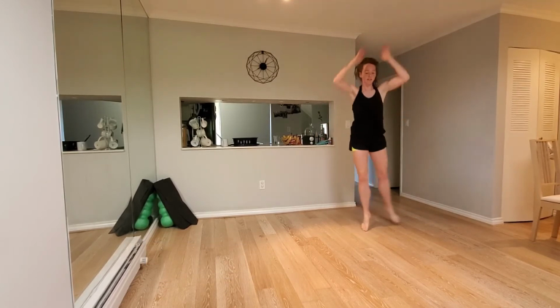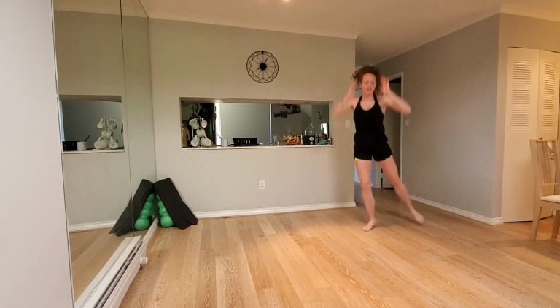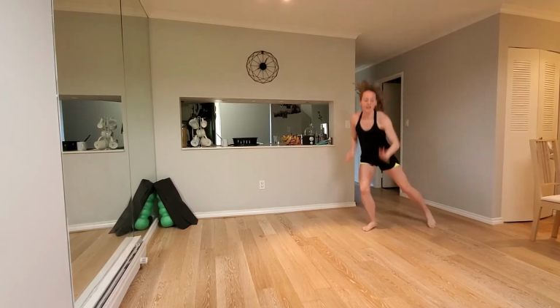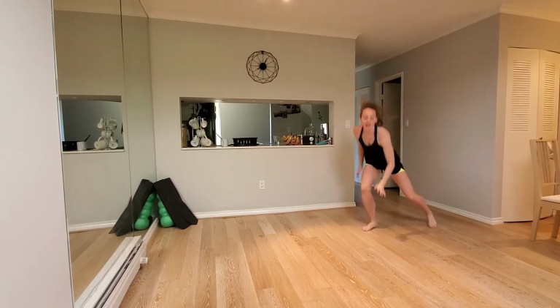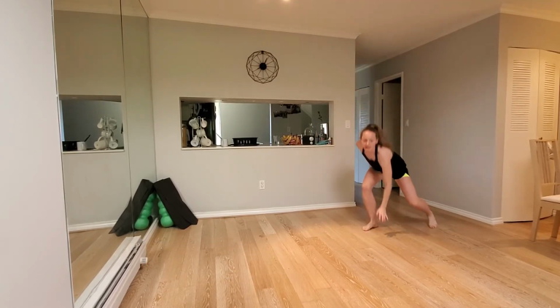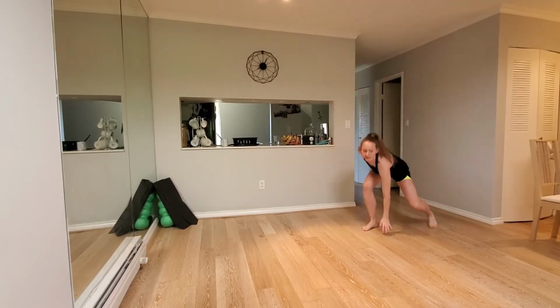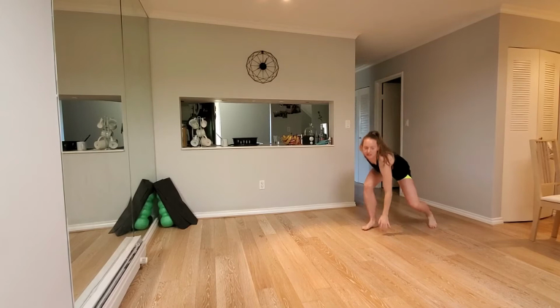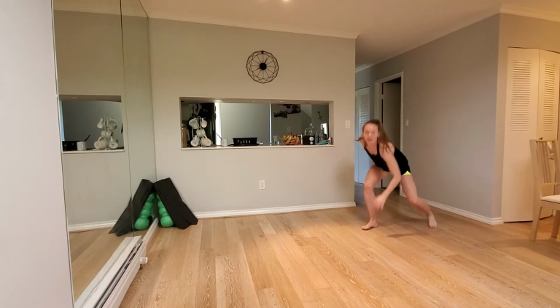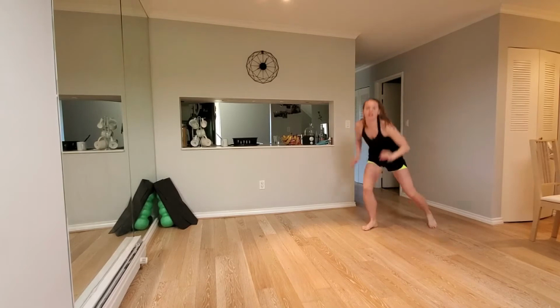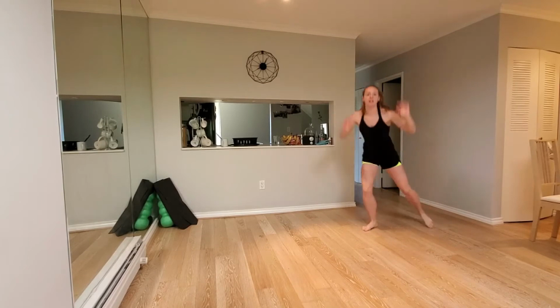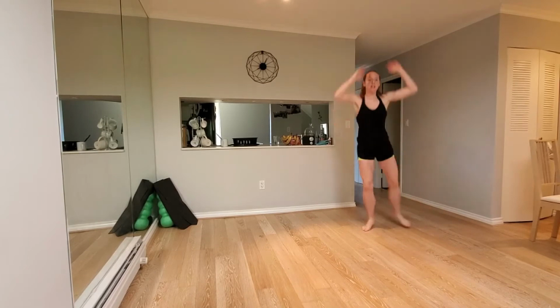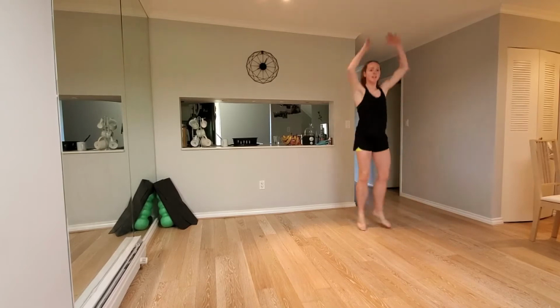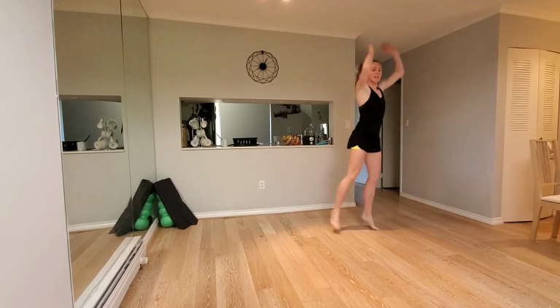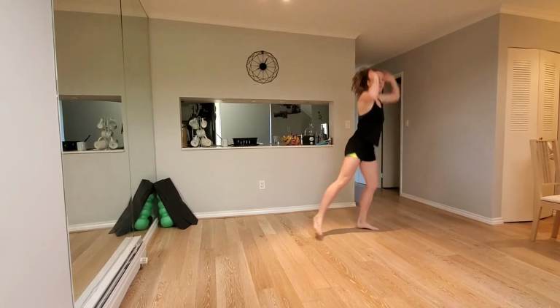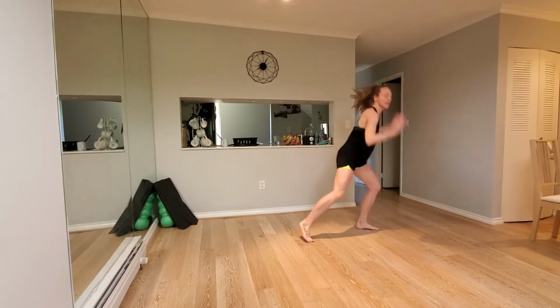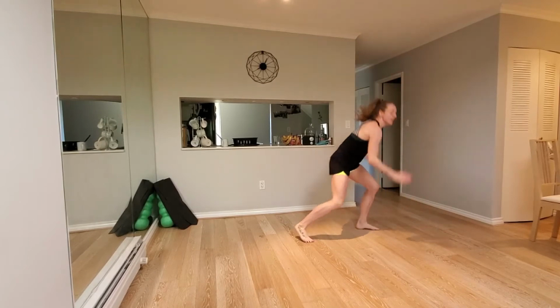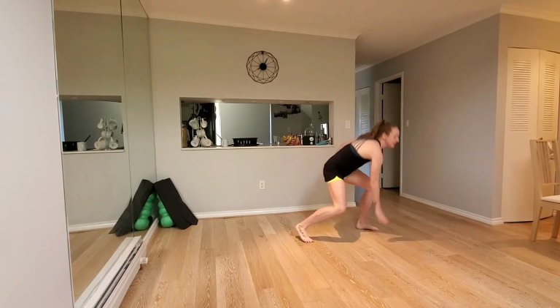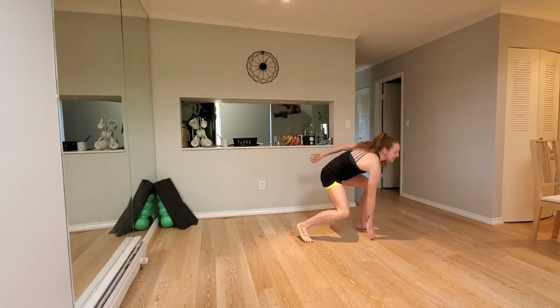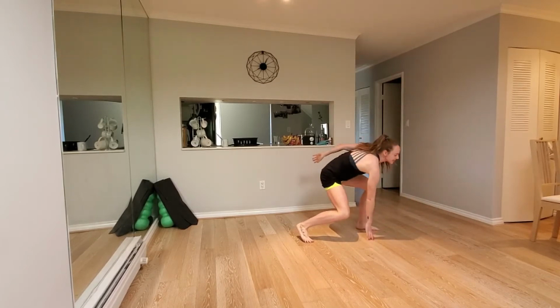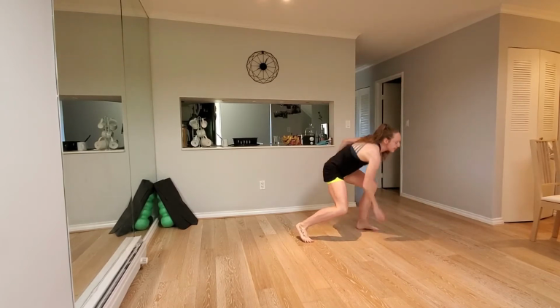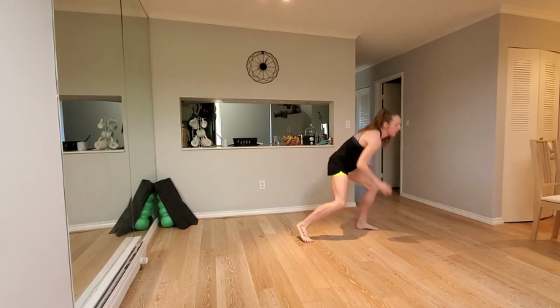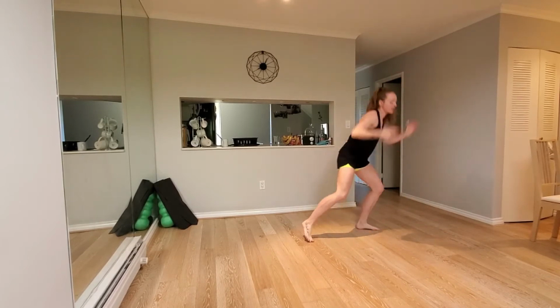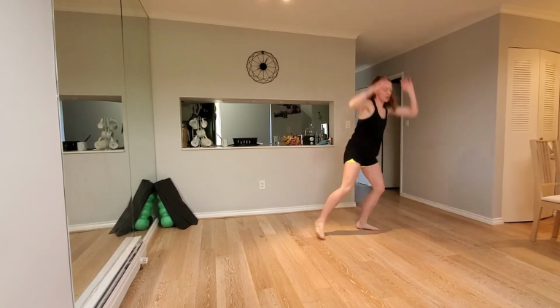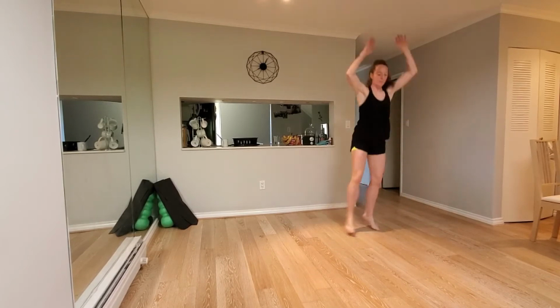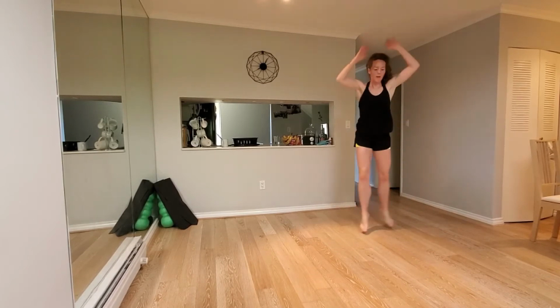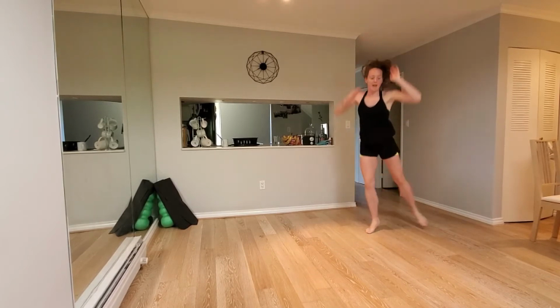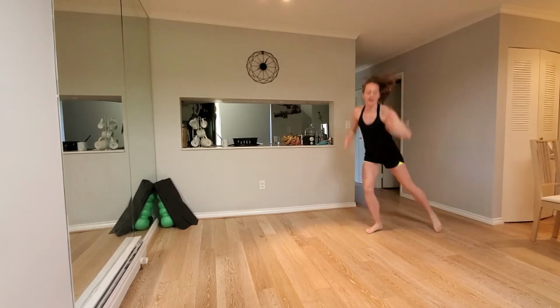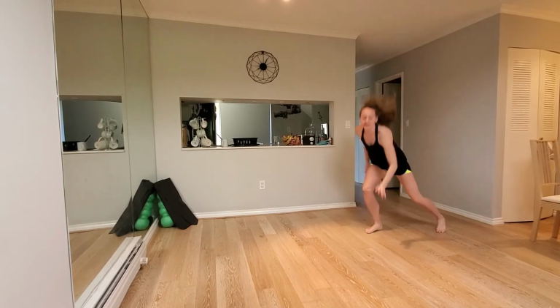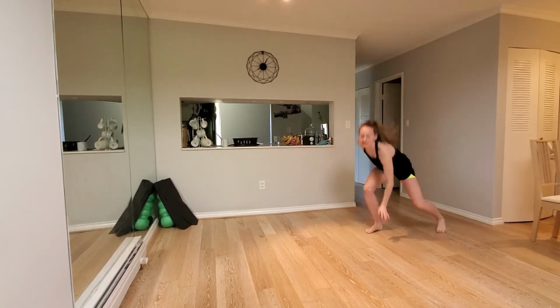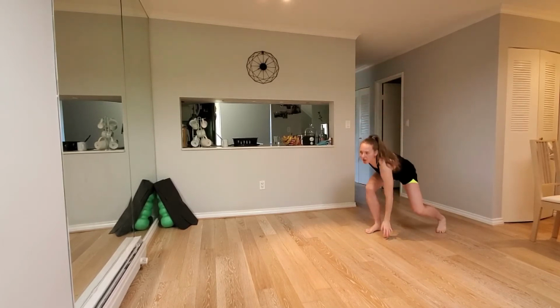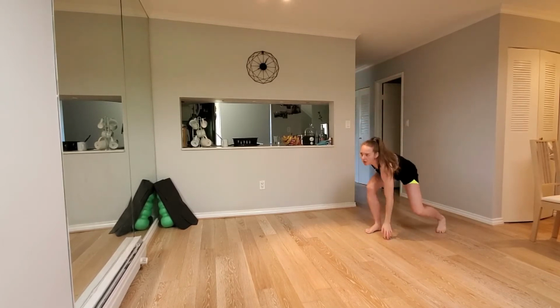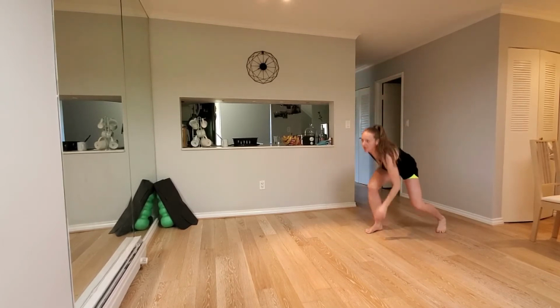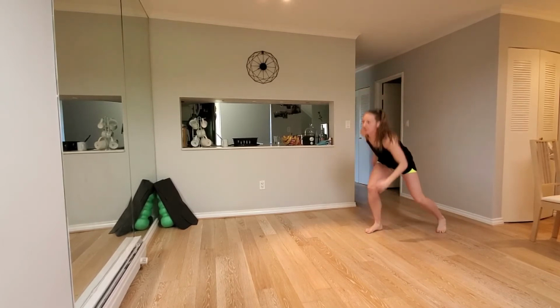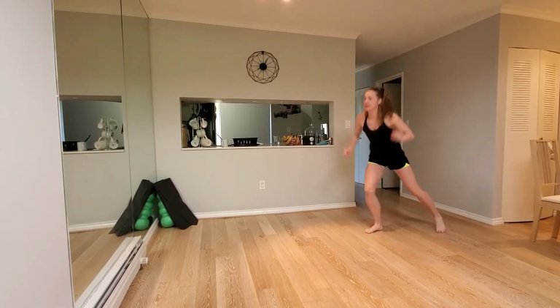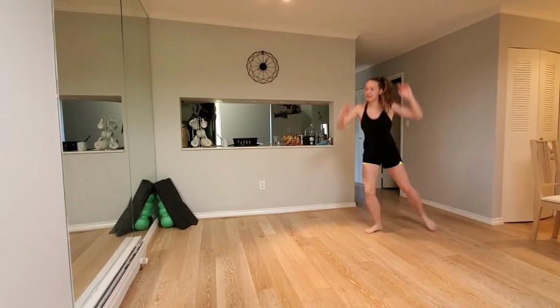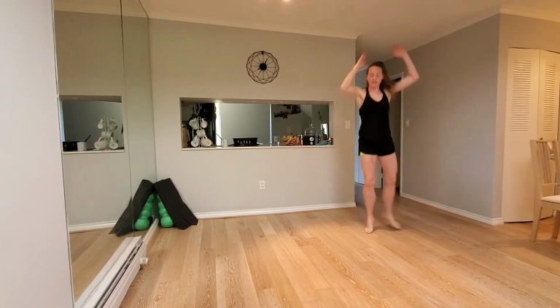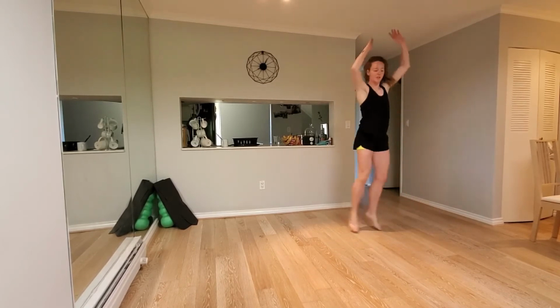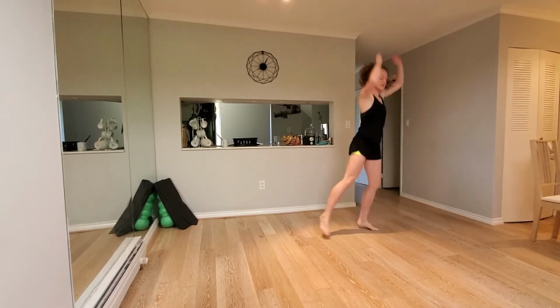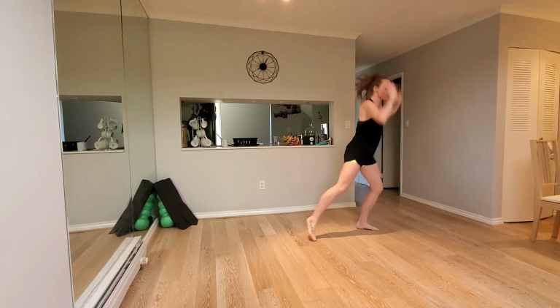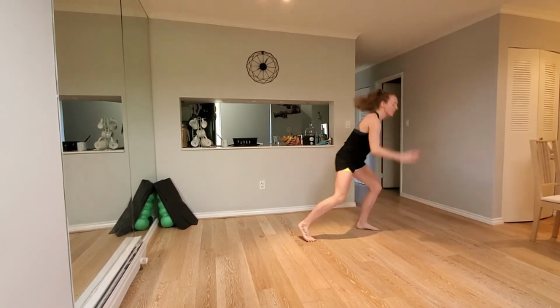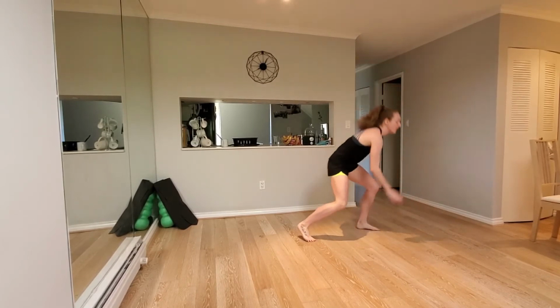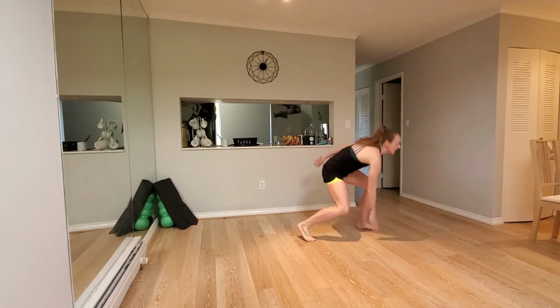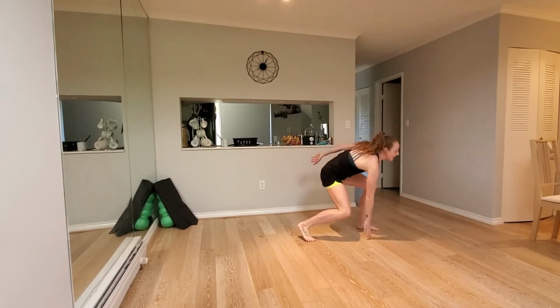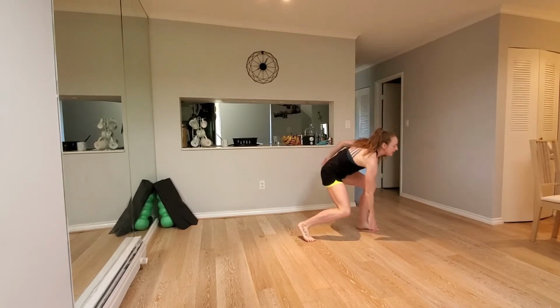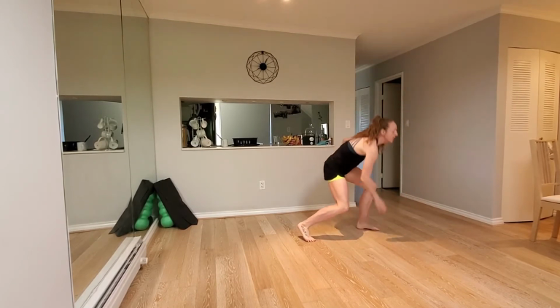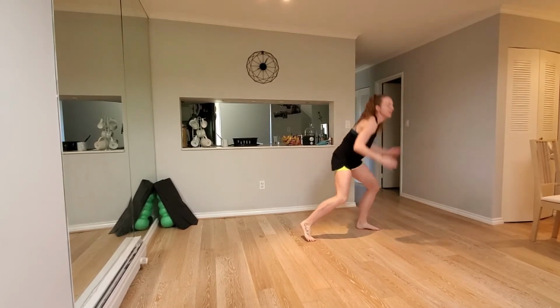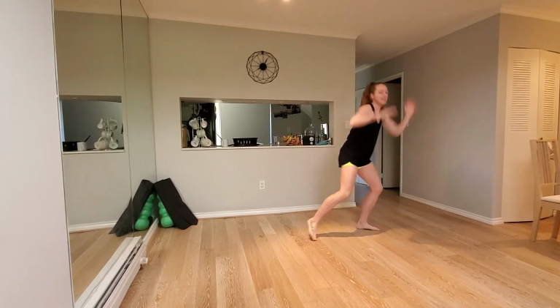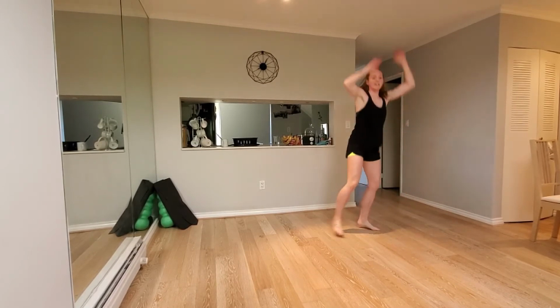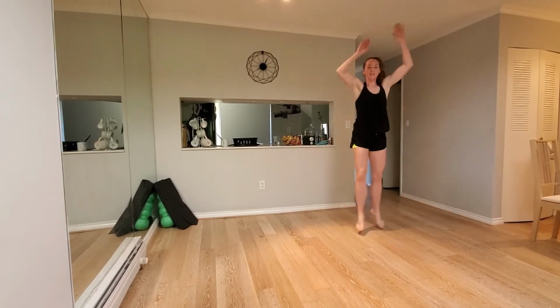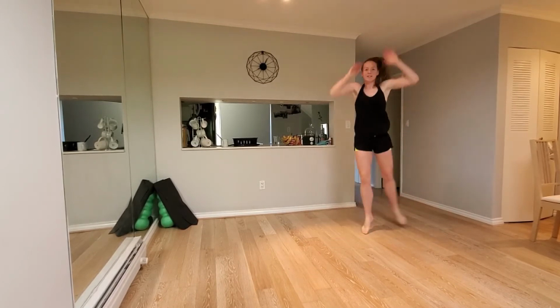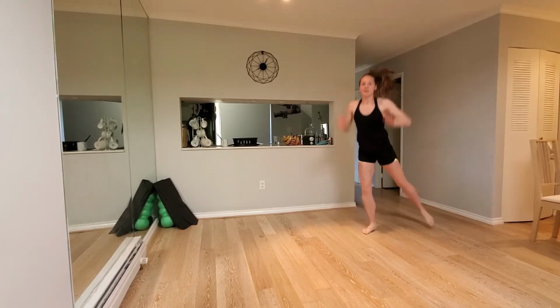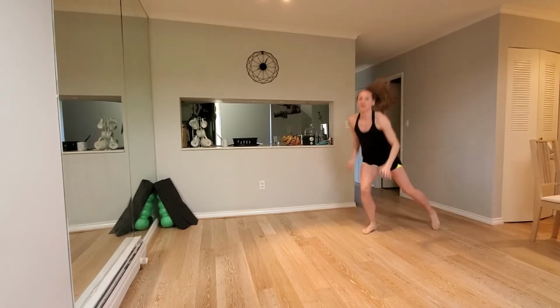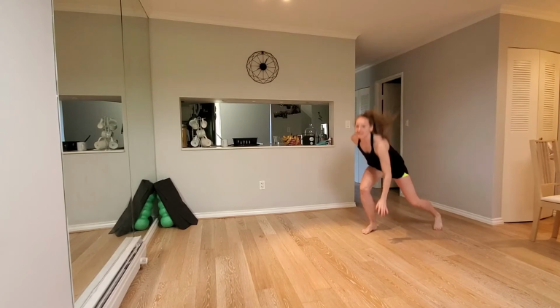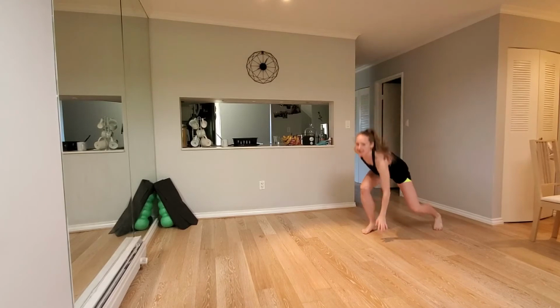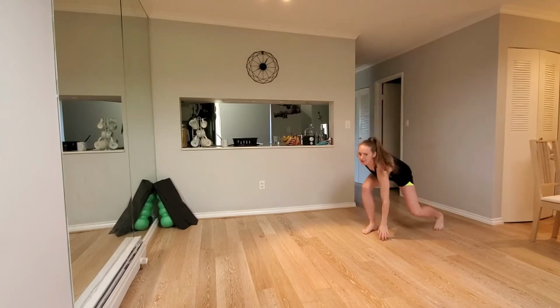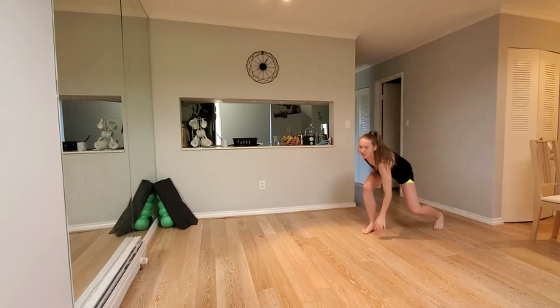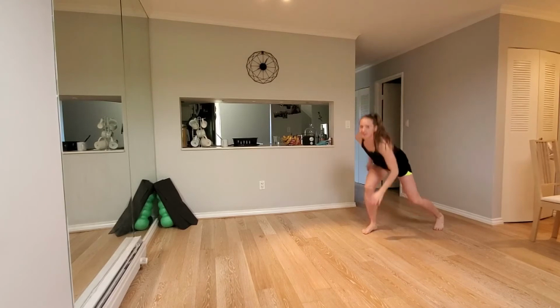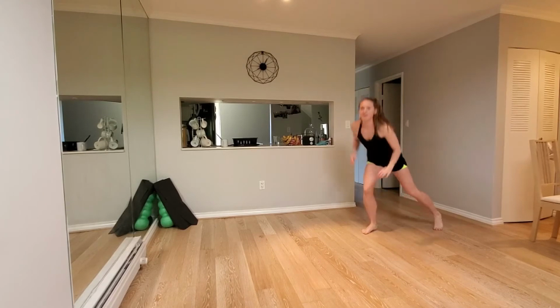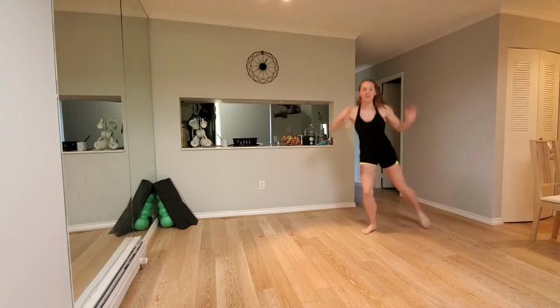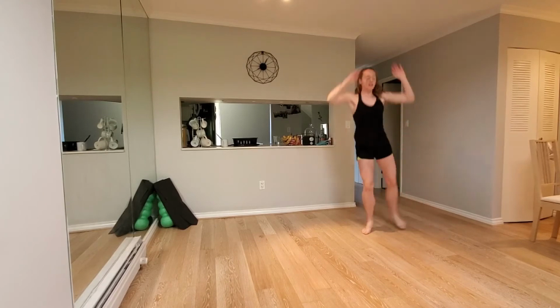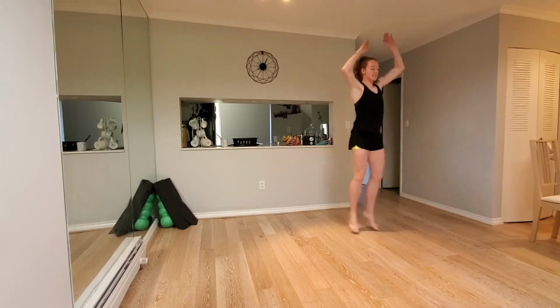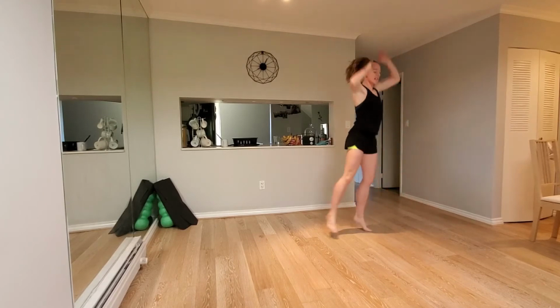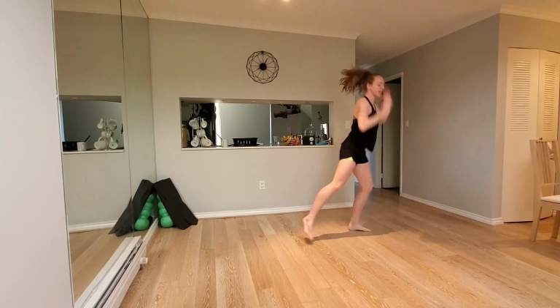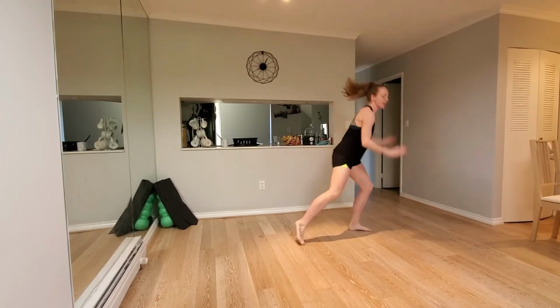Nice. So just go at your pace, whatever you need this morning or this evening for you, Diego.